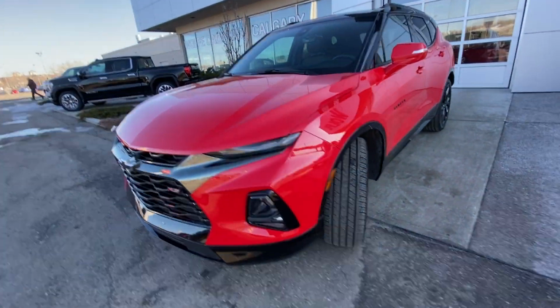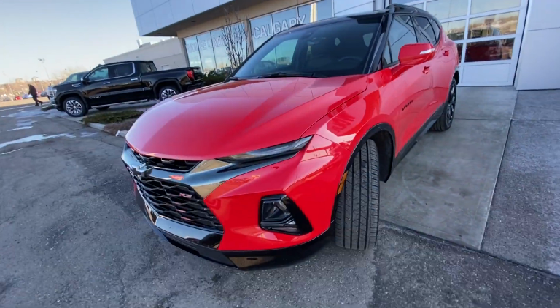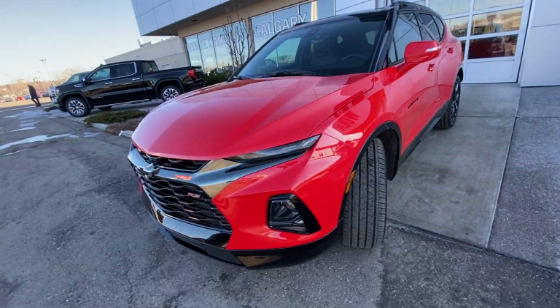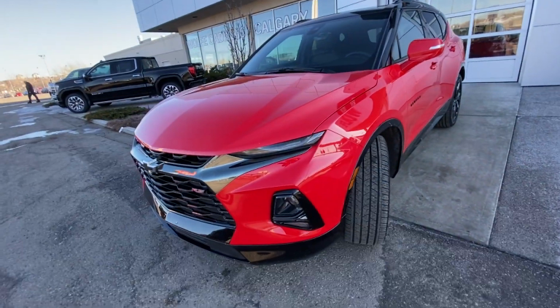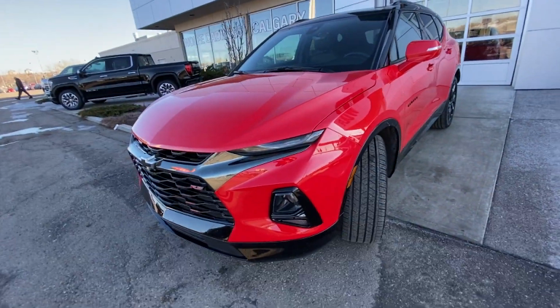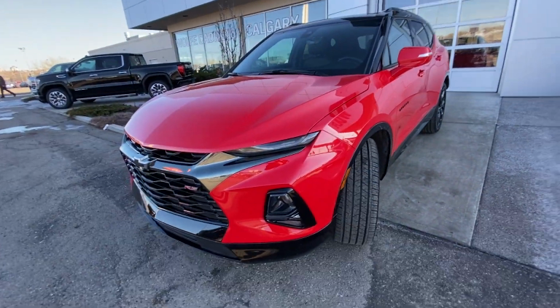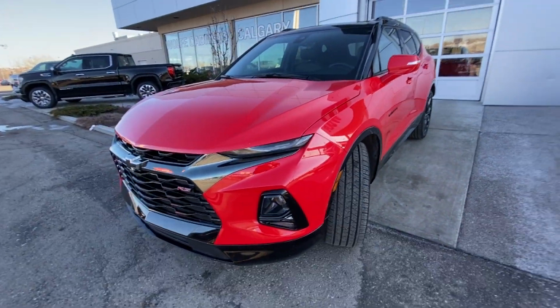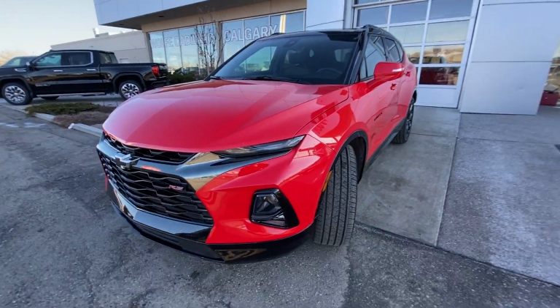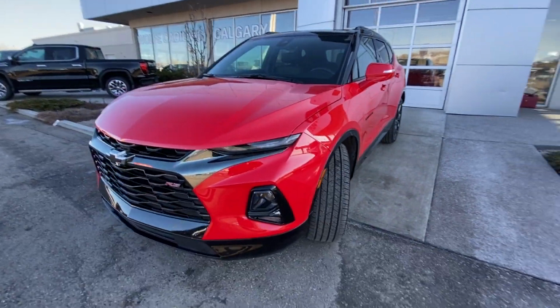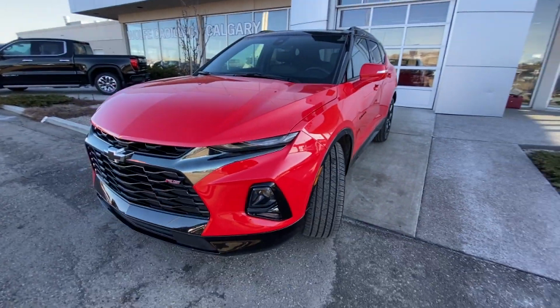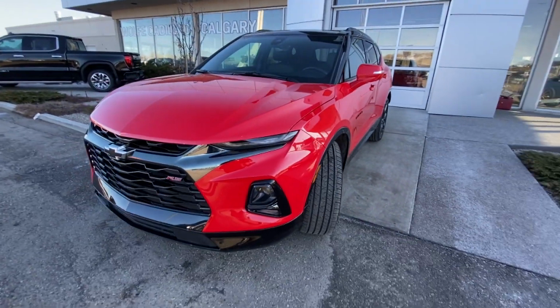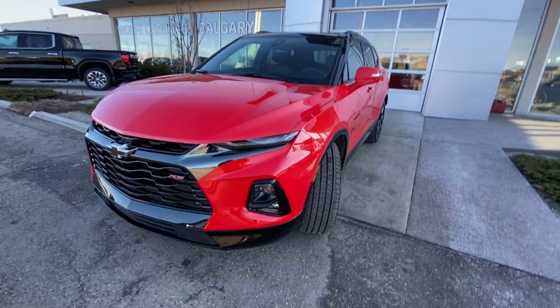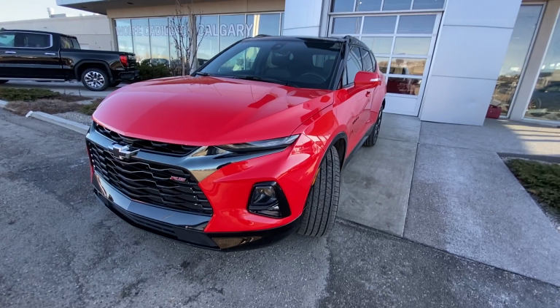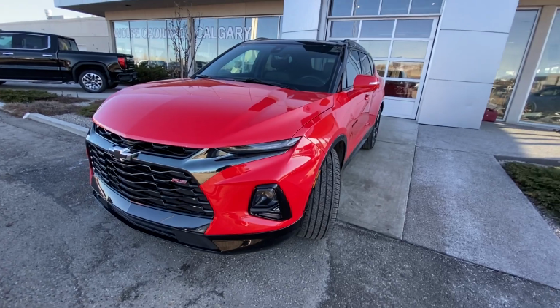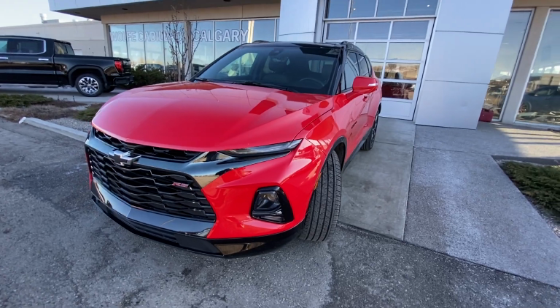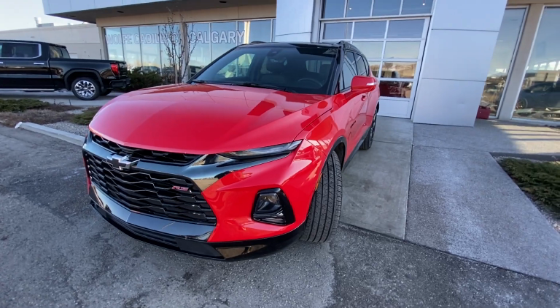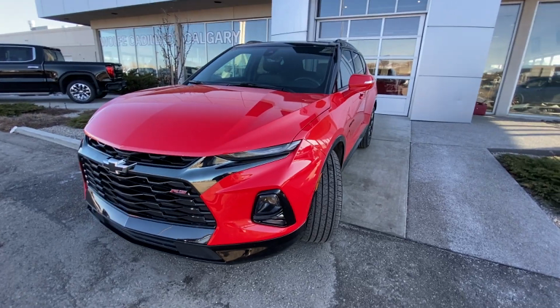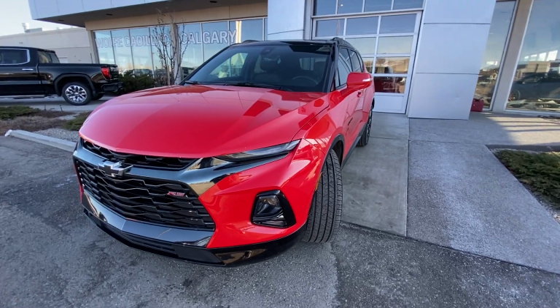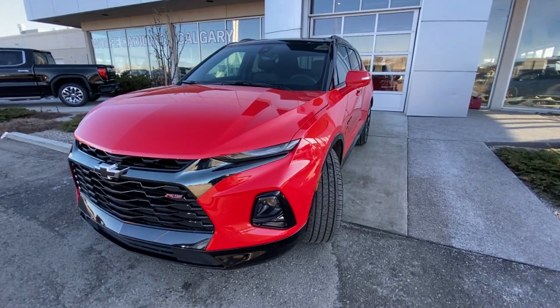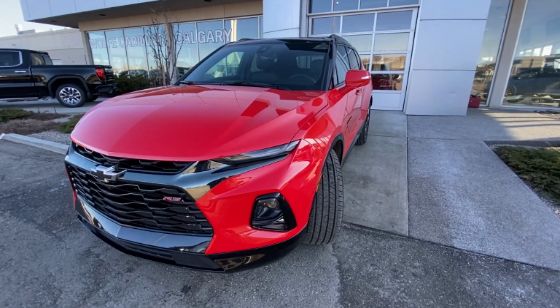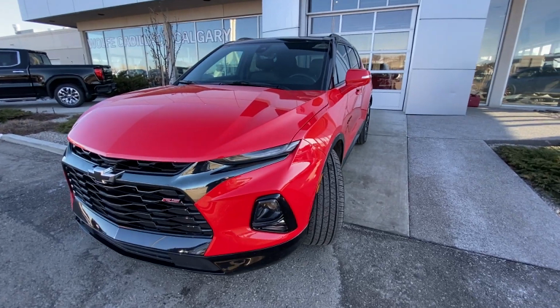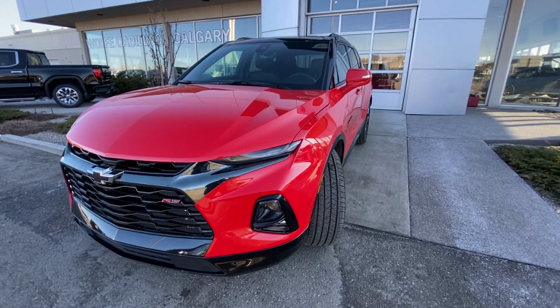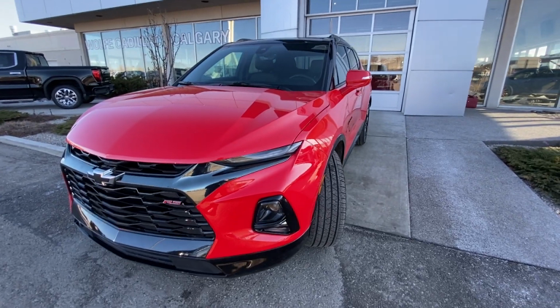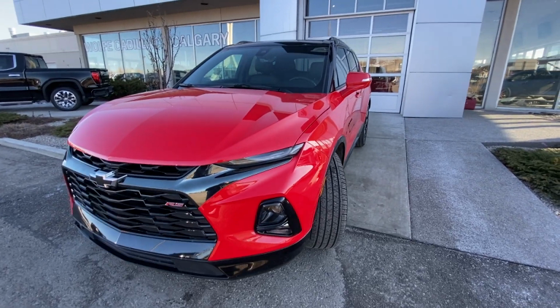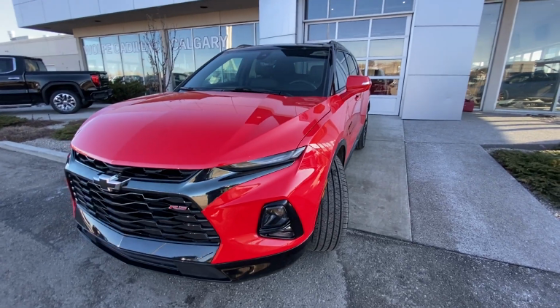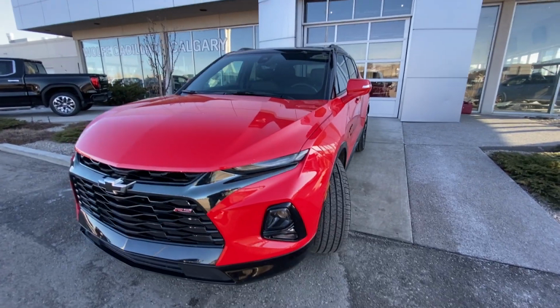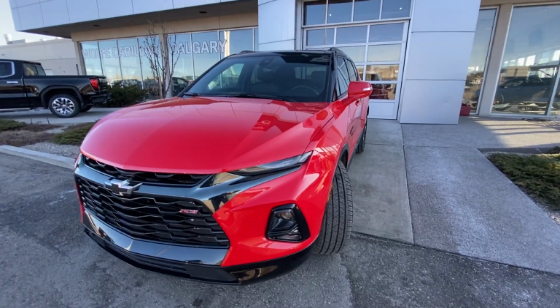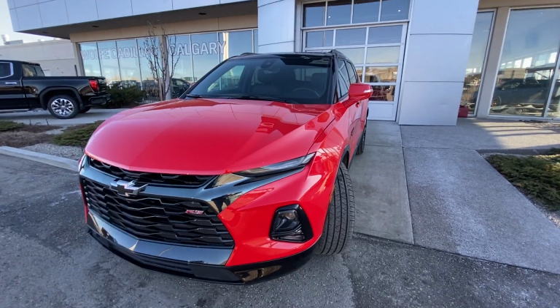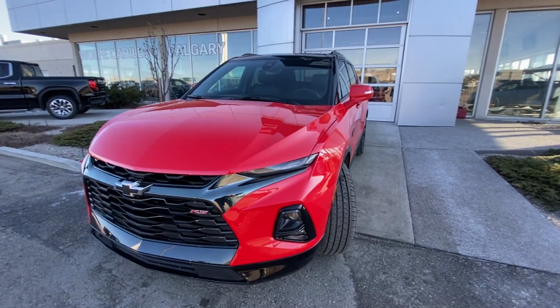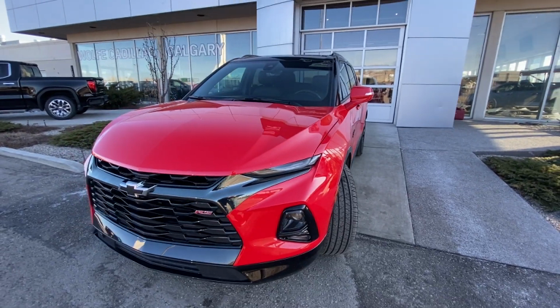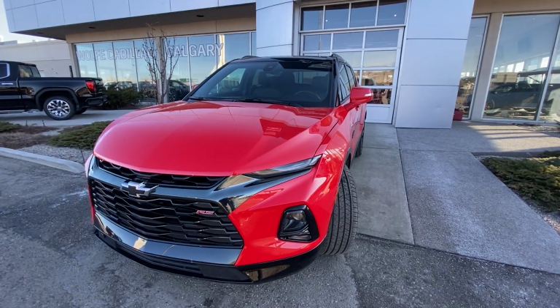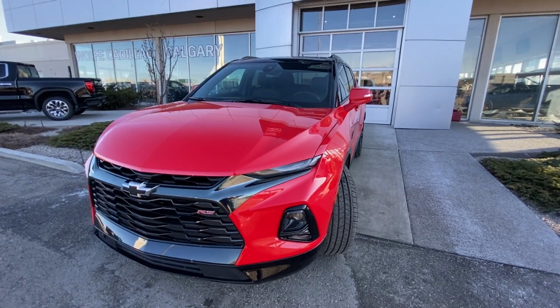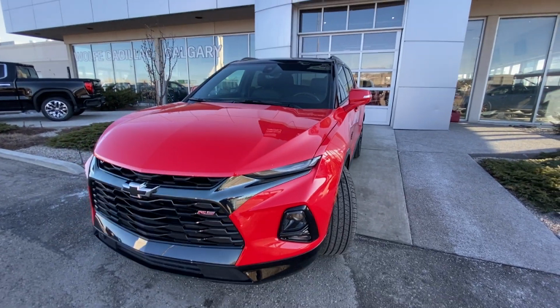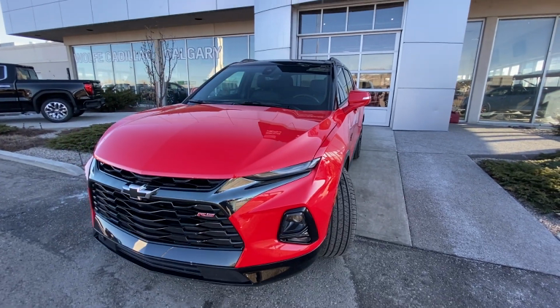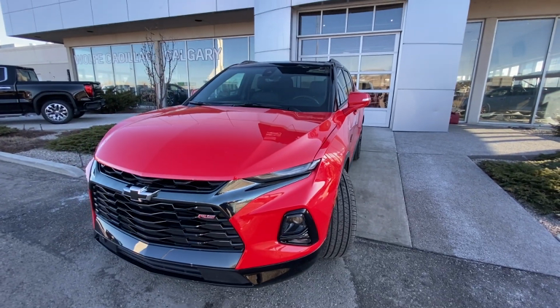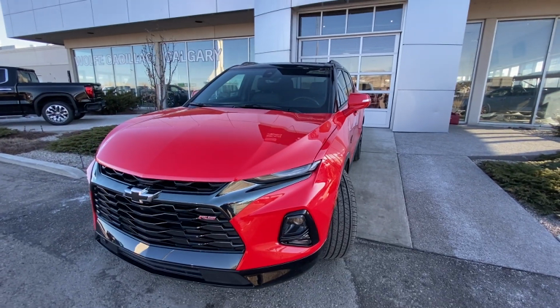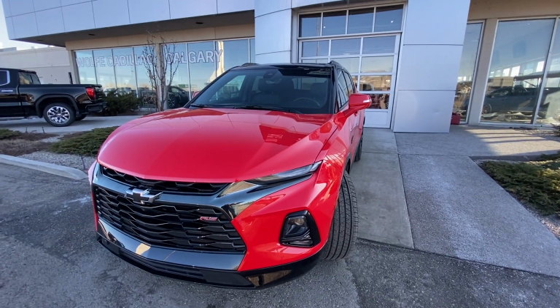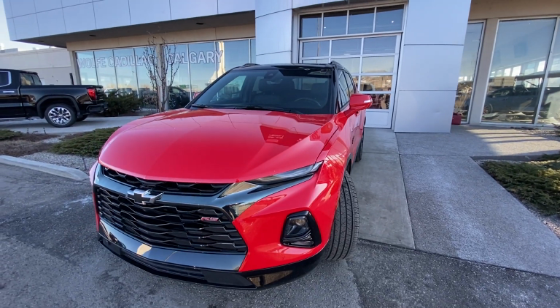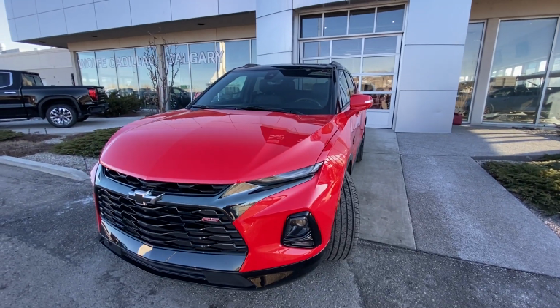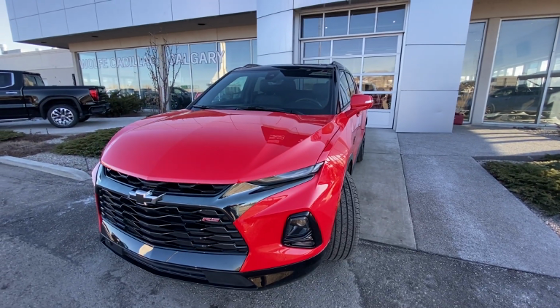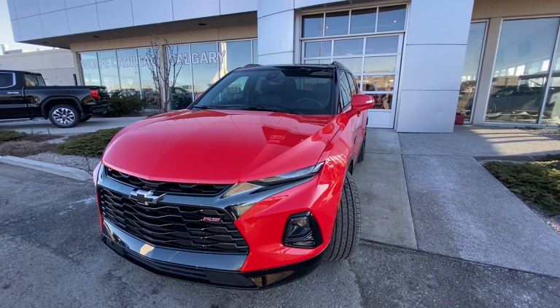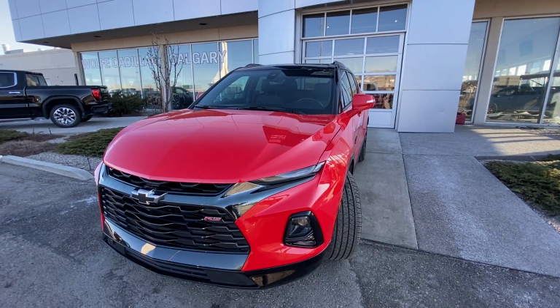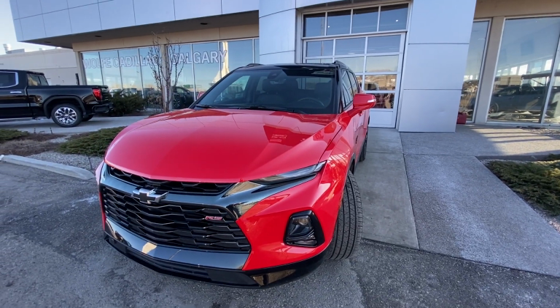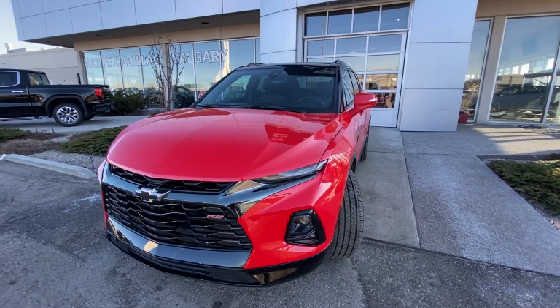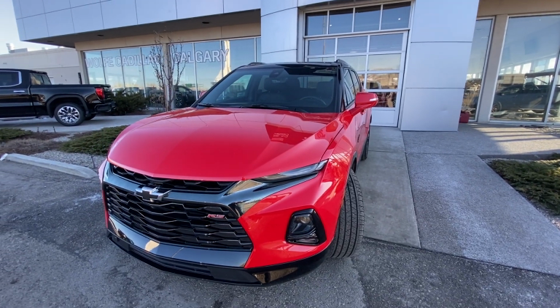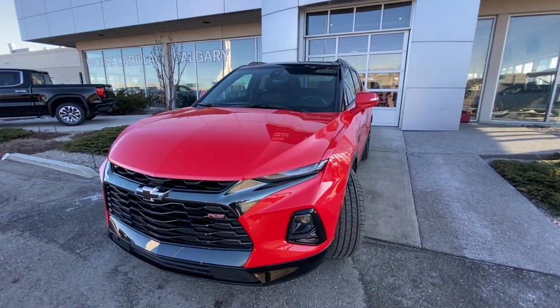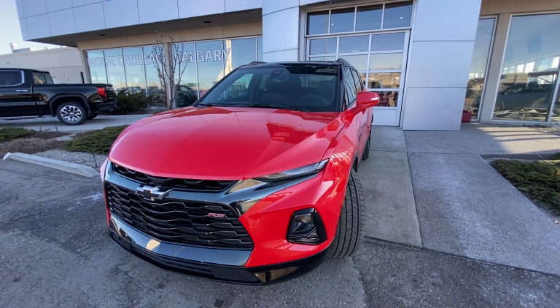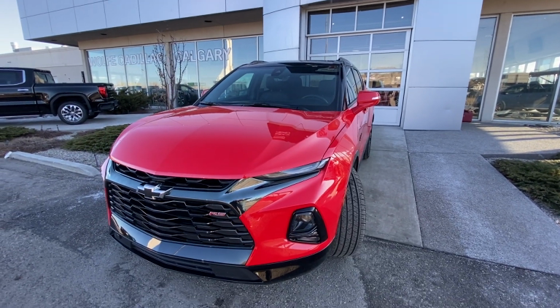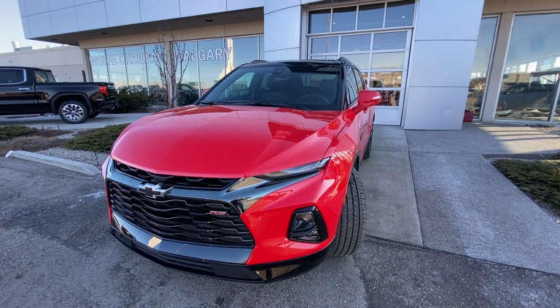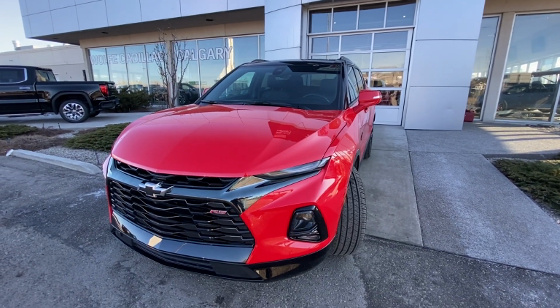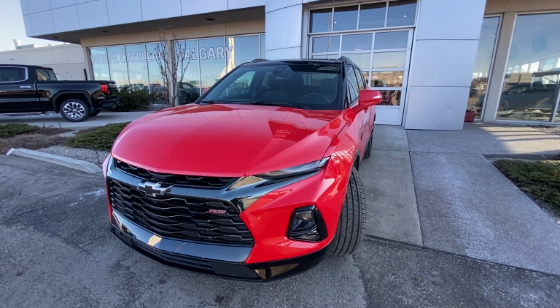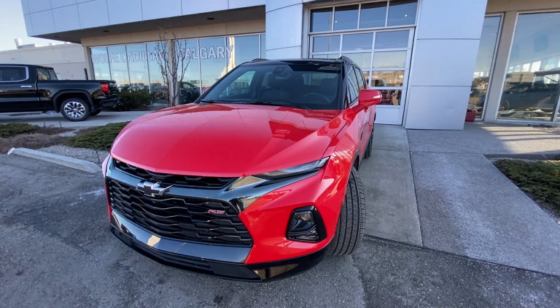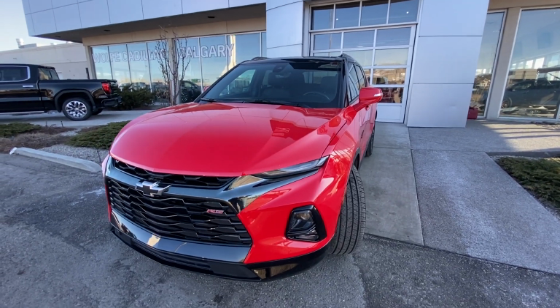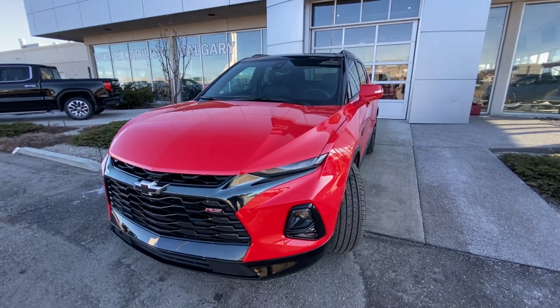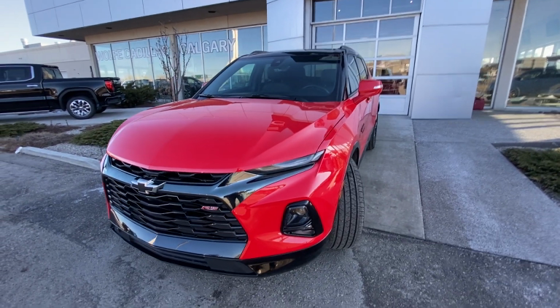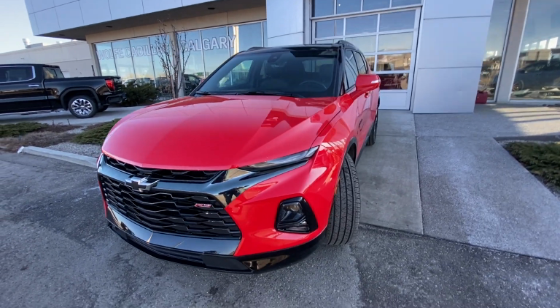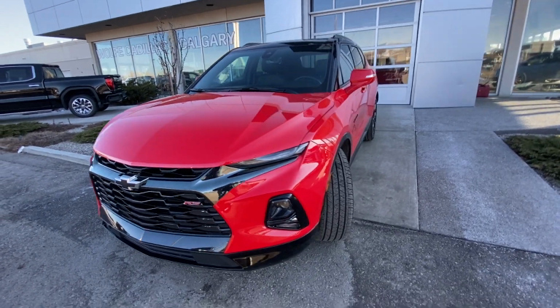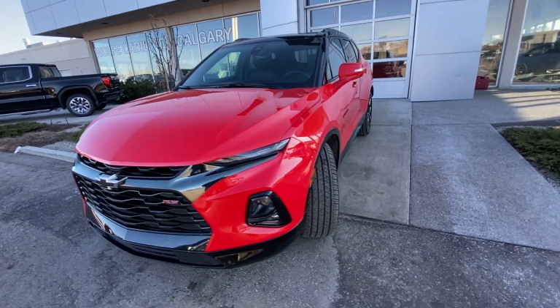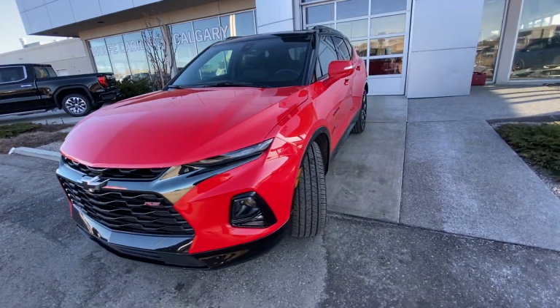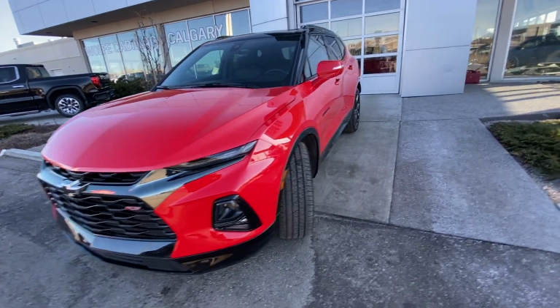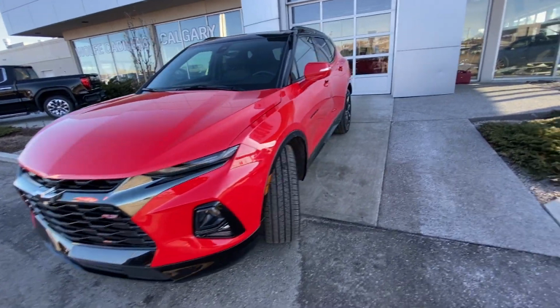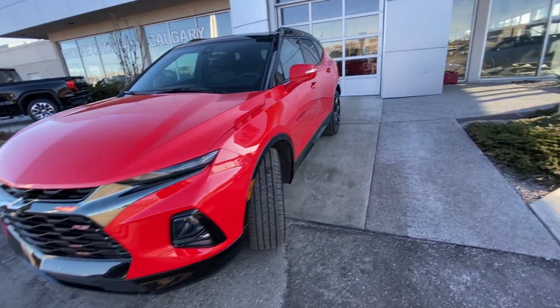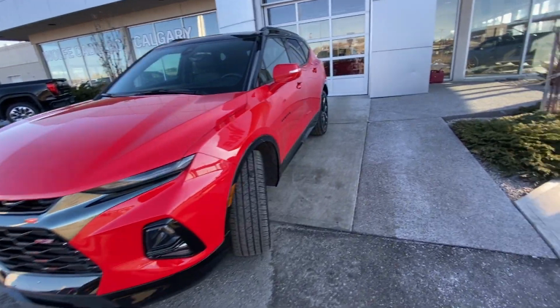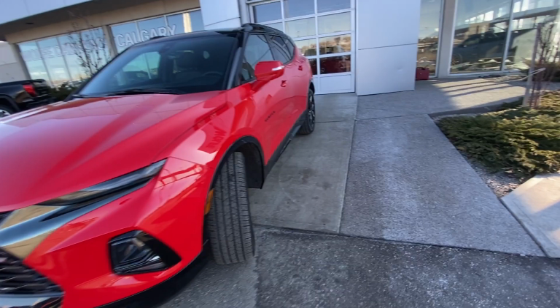LED daytime running lights and turn signals, RS badging, black bow-tie, black chrome accents, and a front camera system.